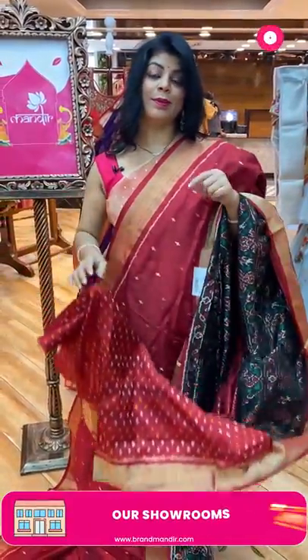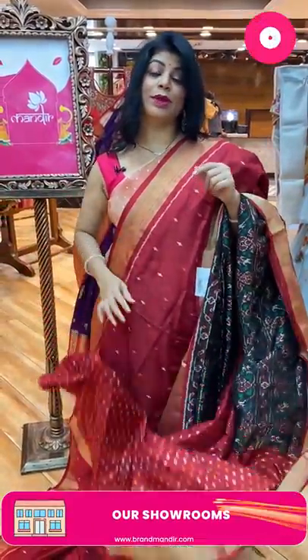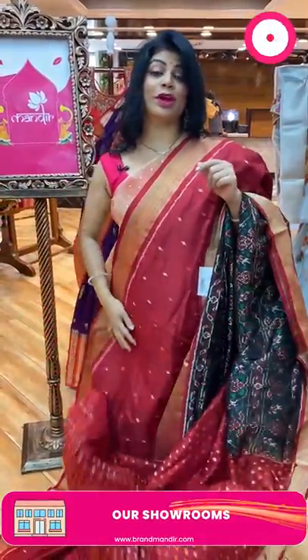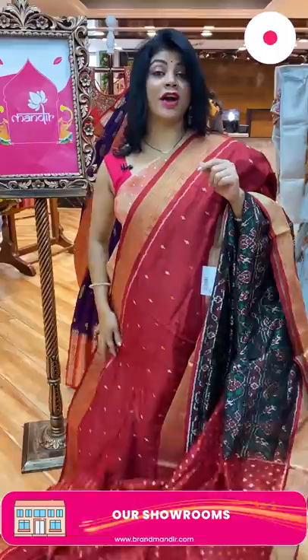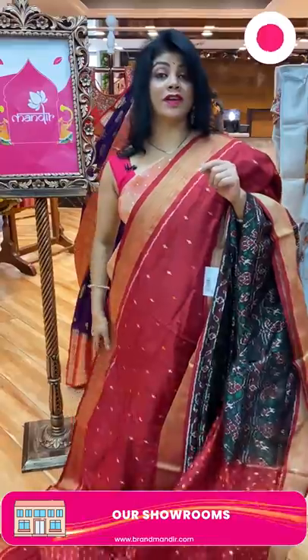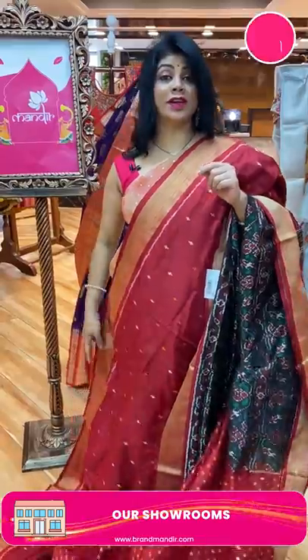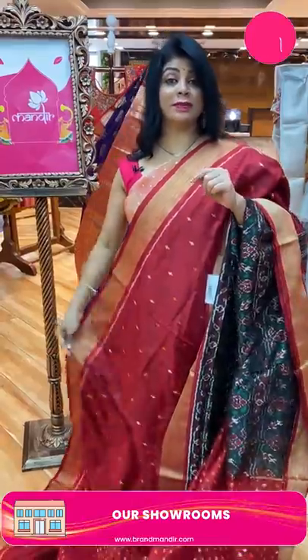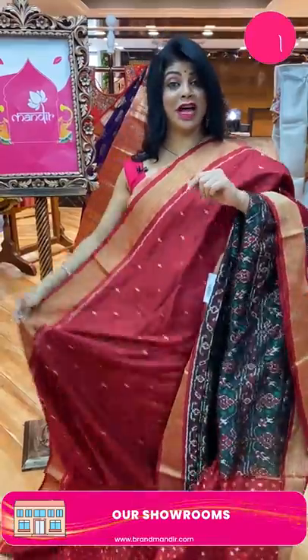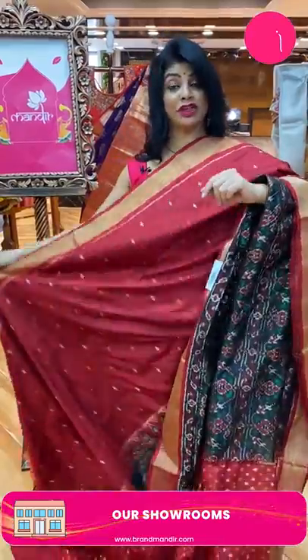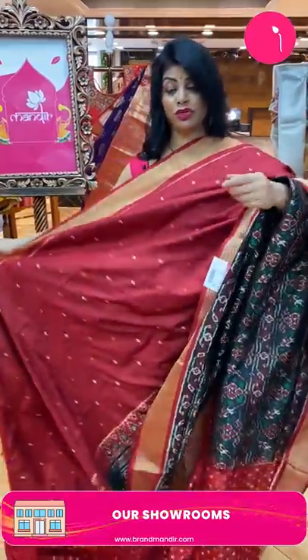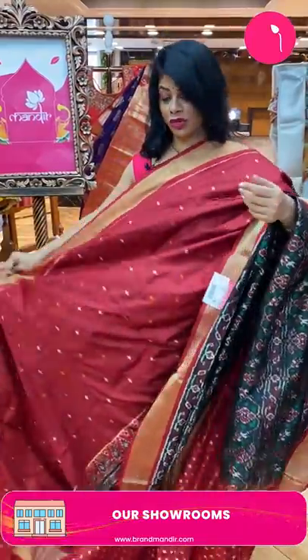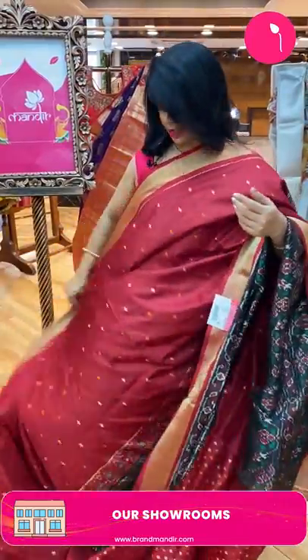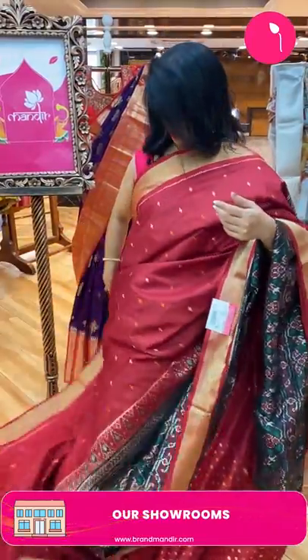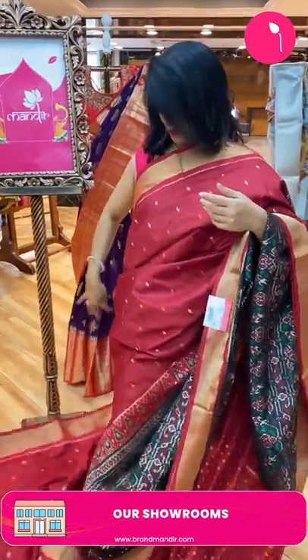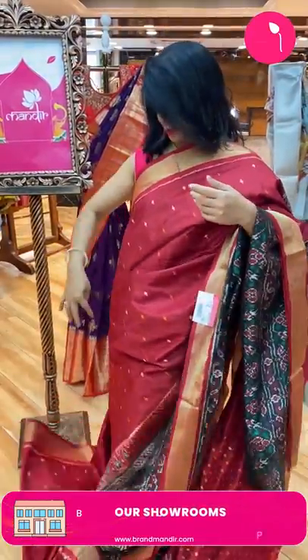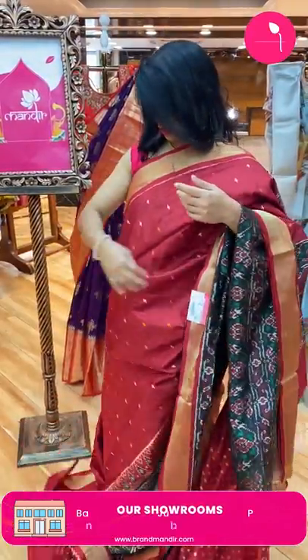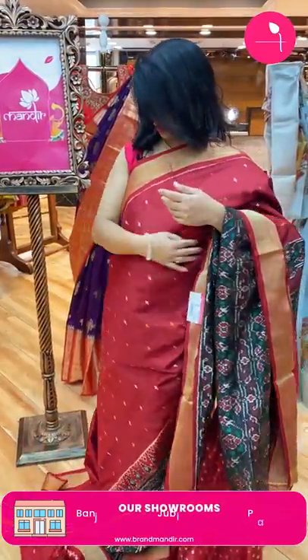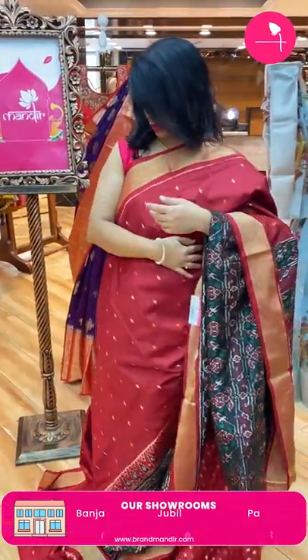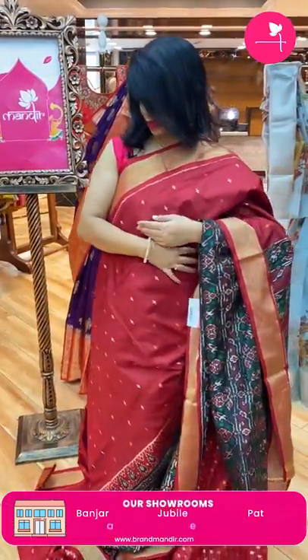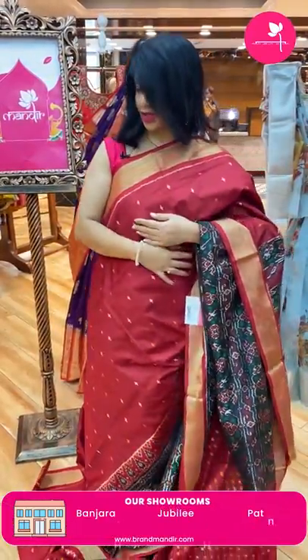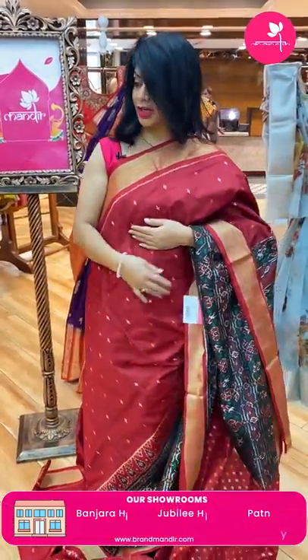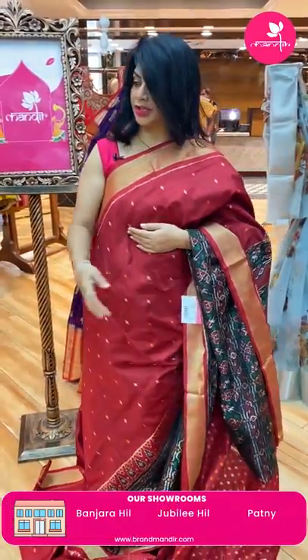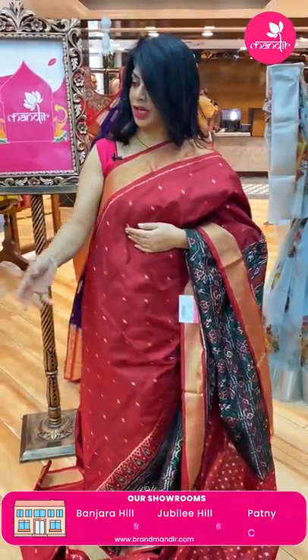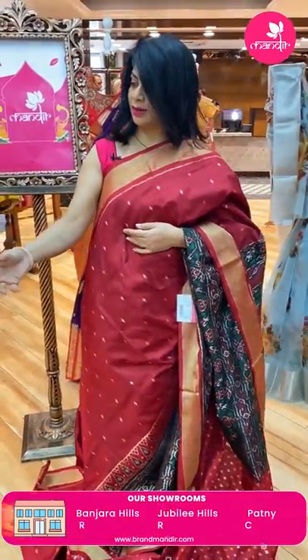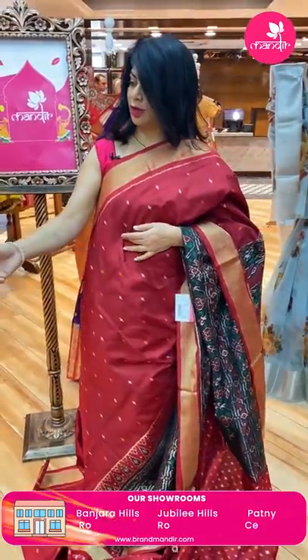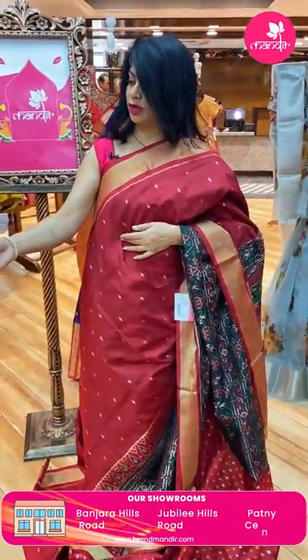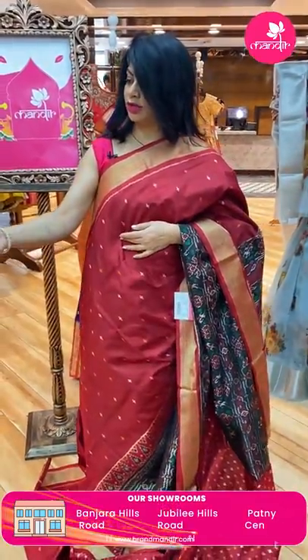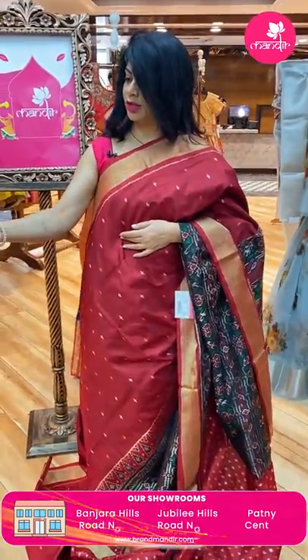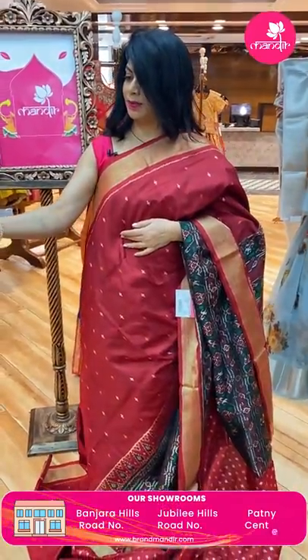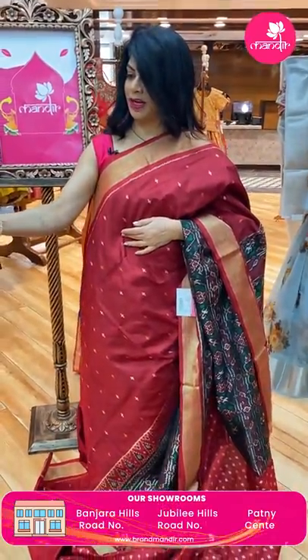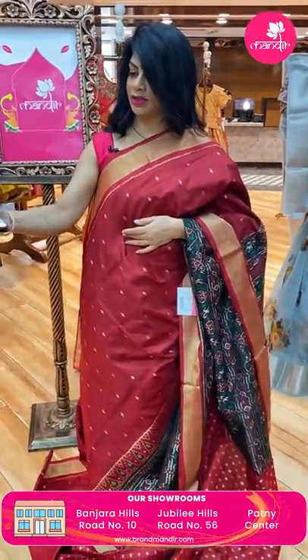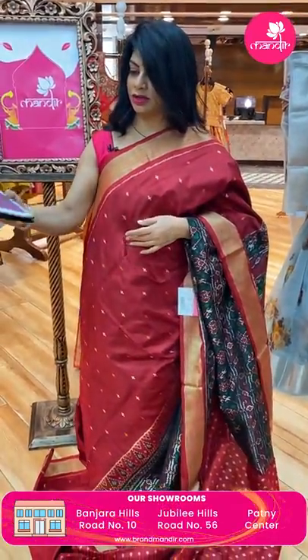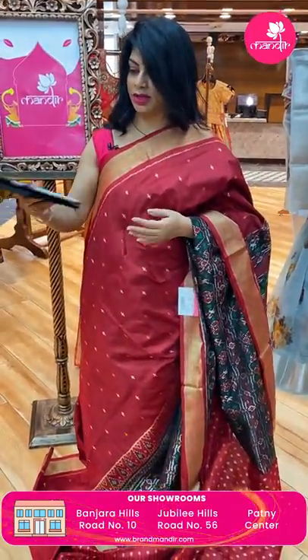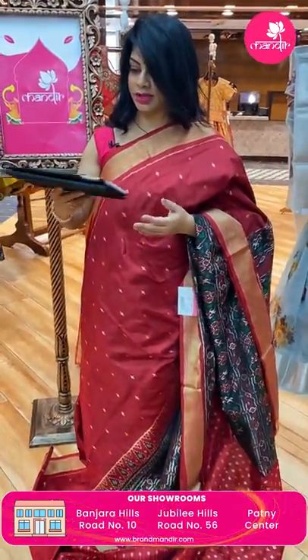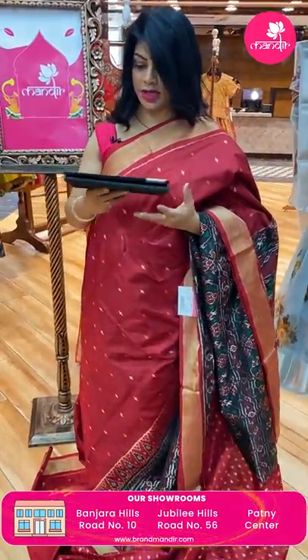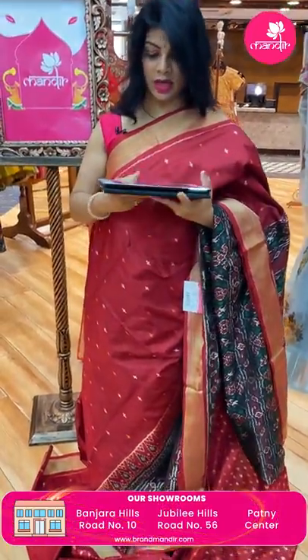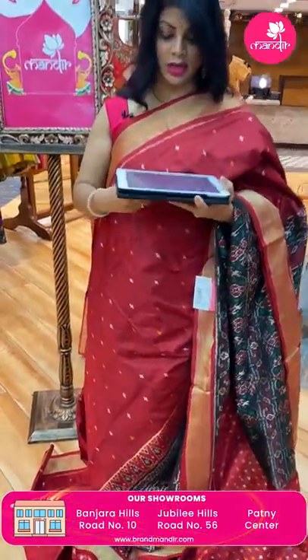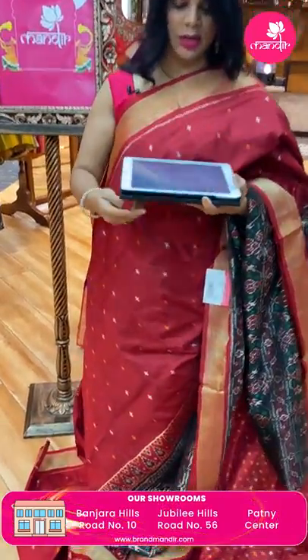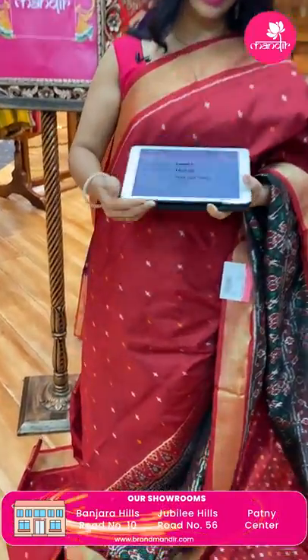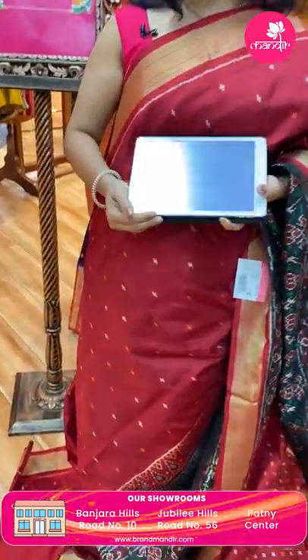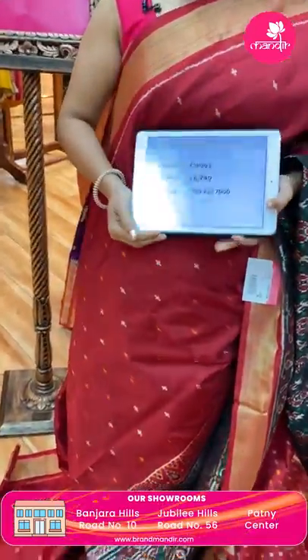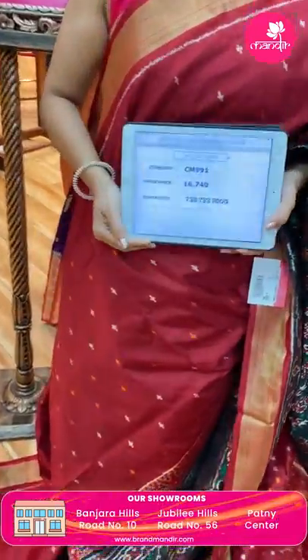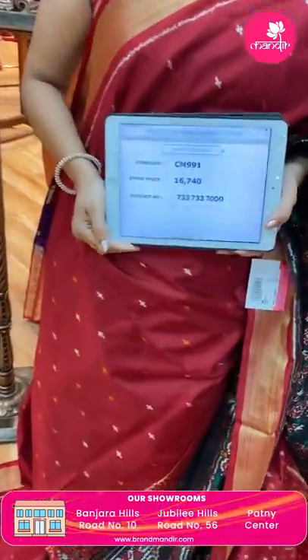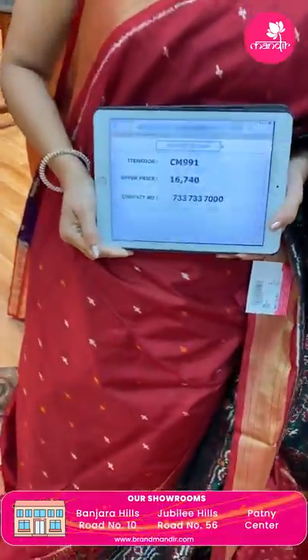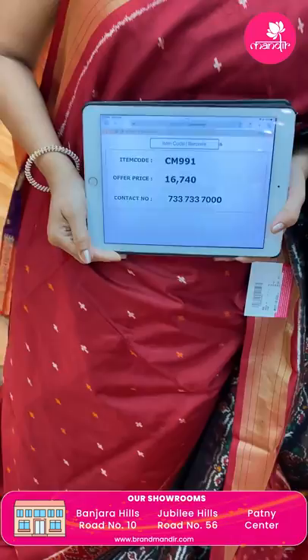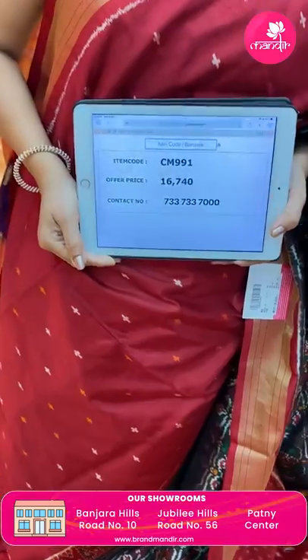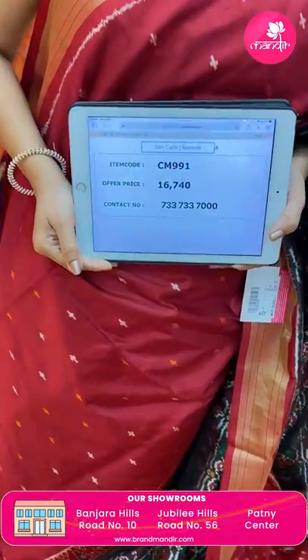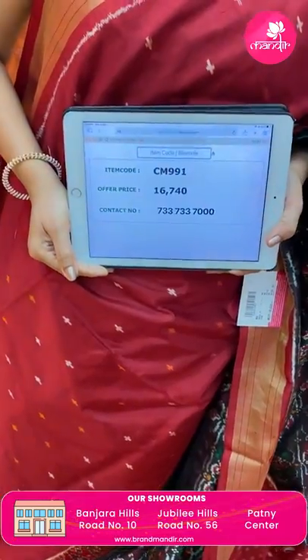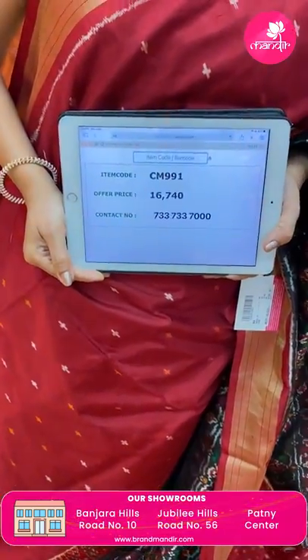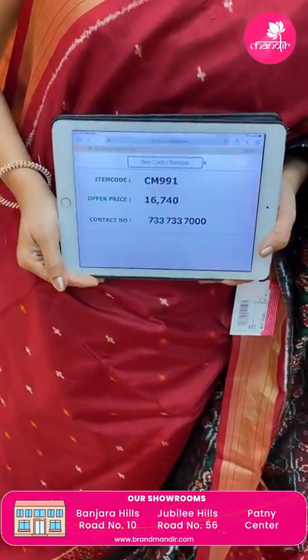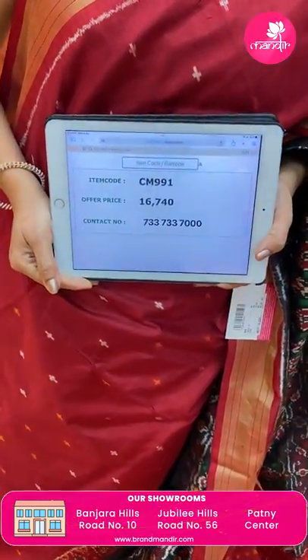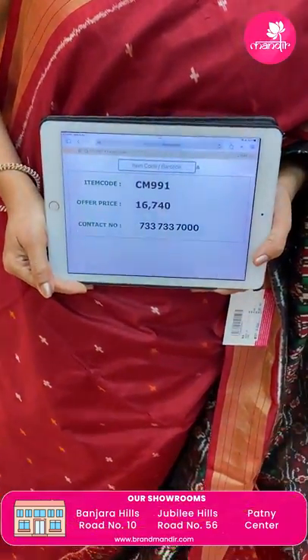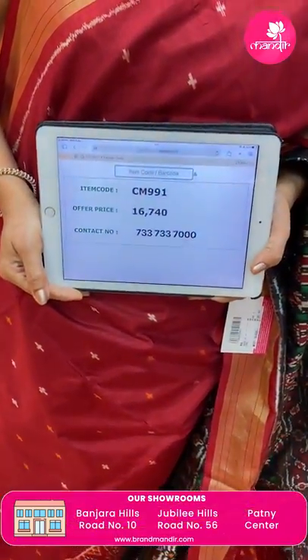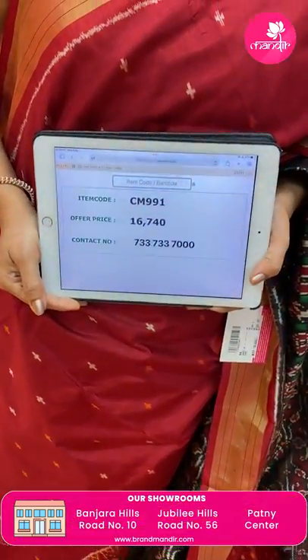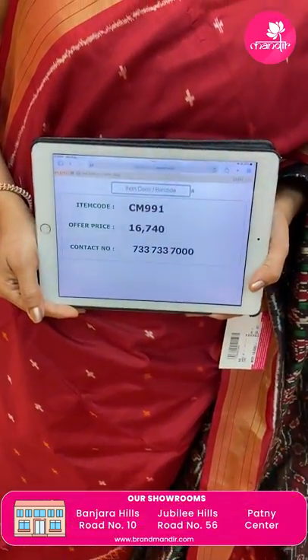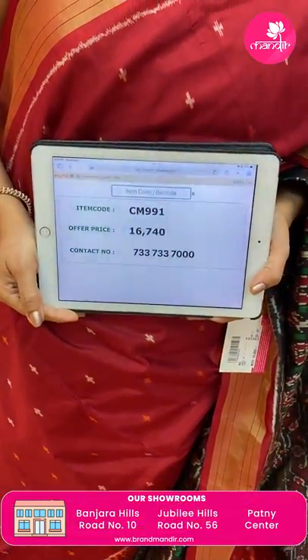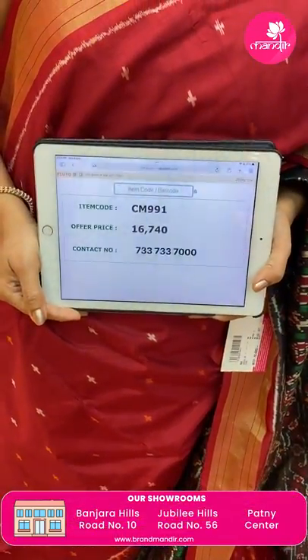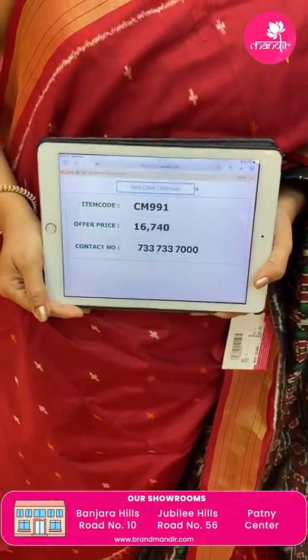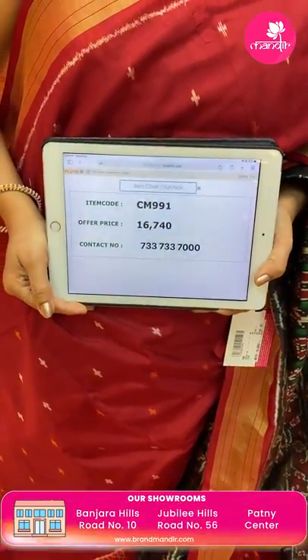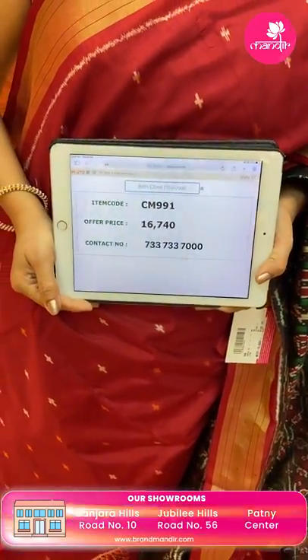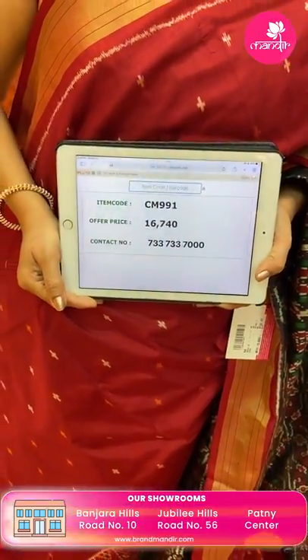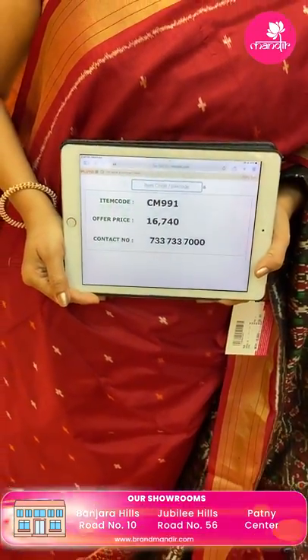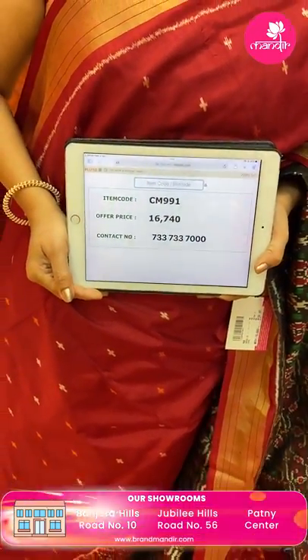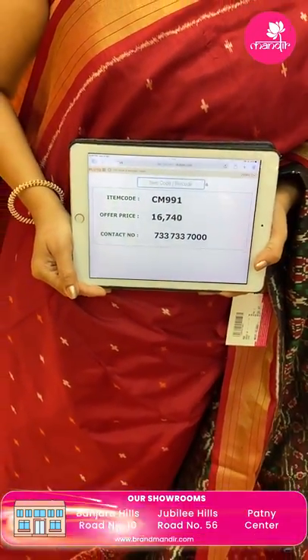A beautiful ikat saree at a very good price: 16,740, code CM991.